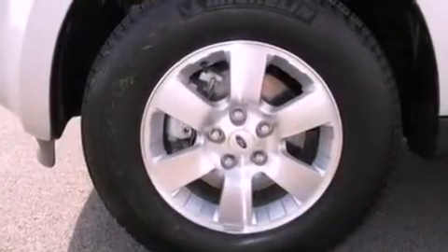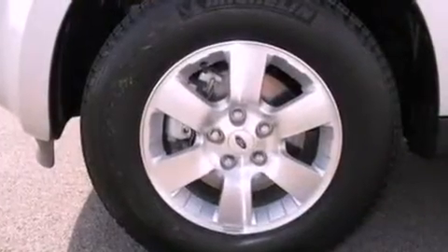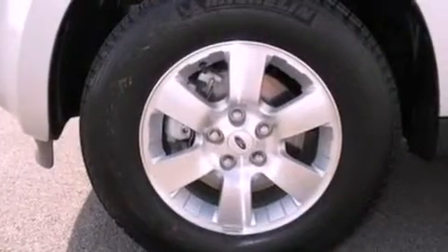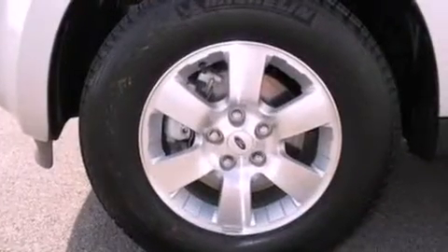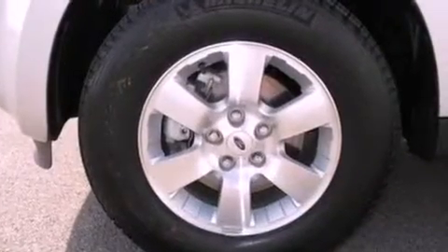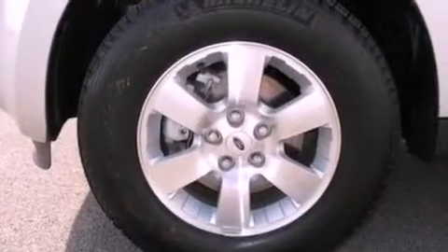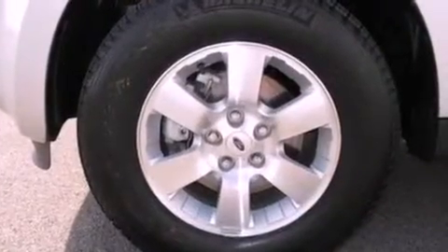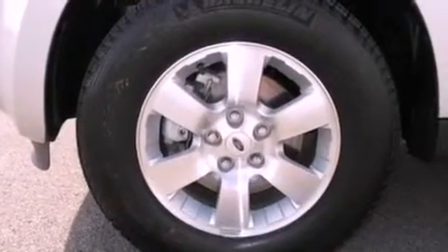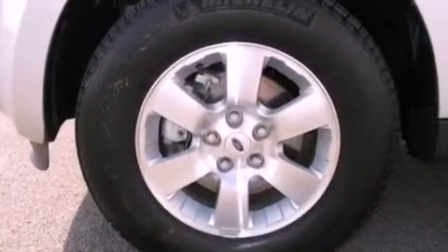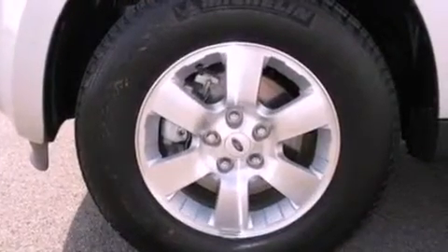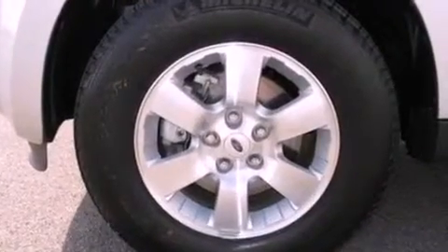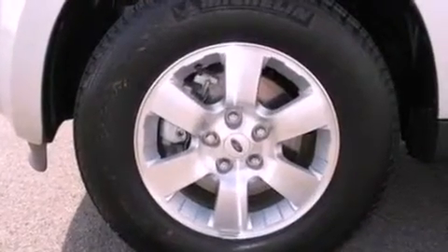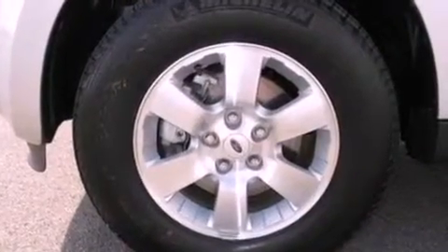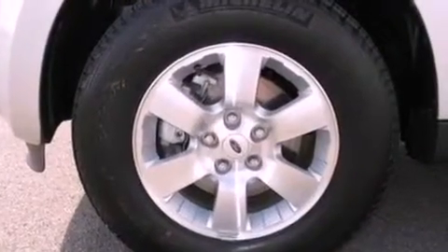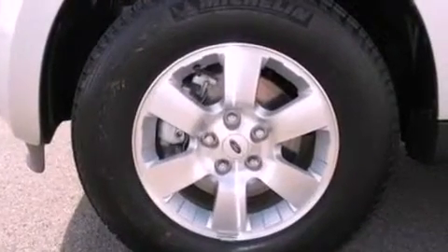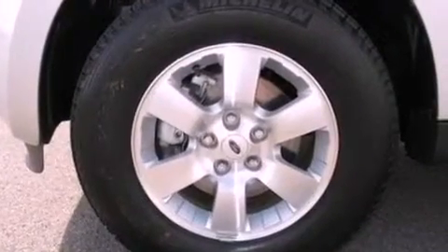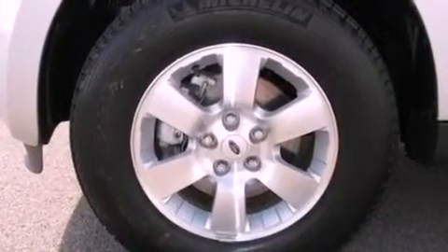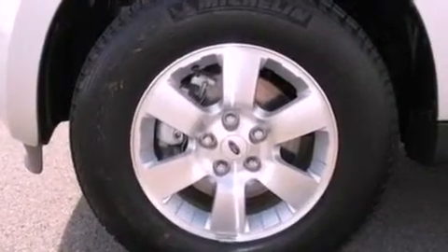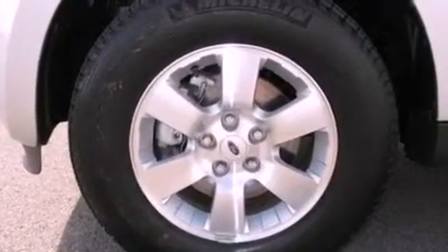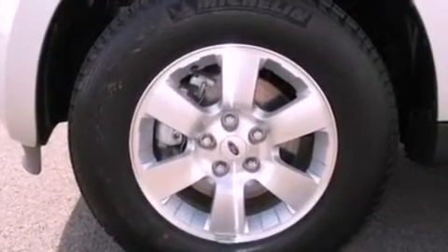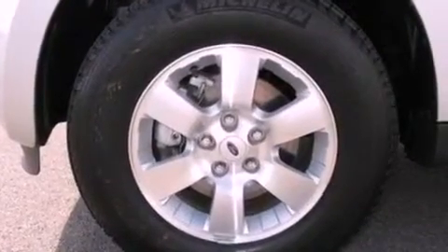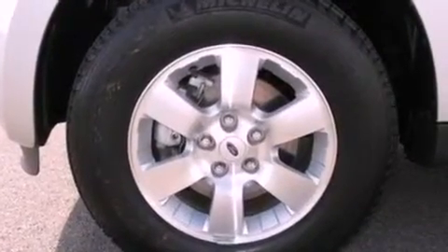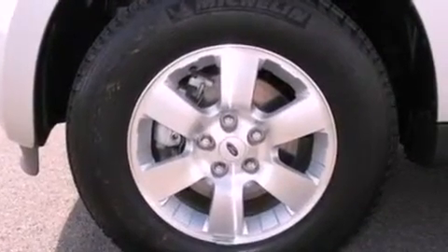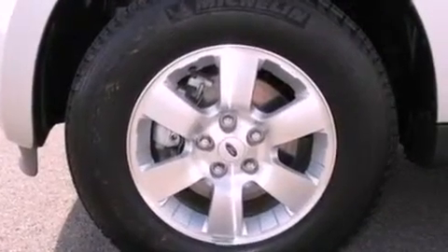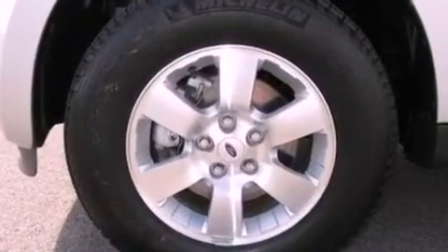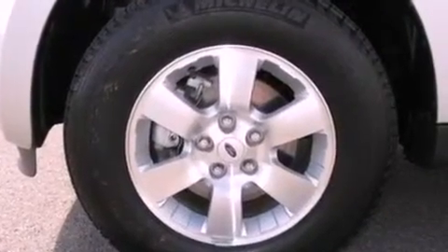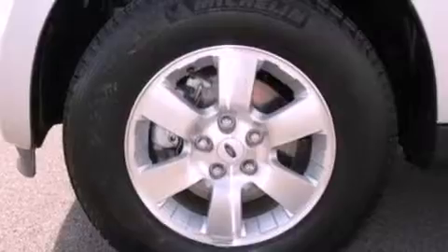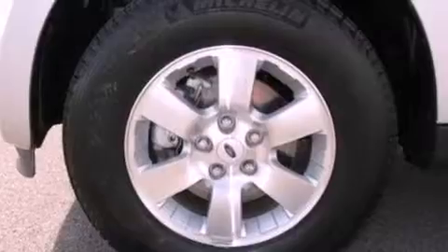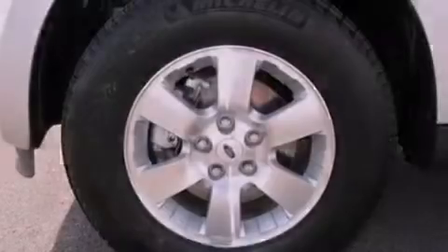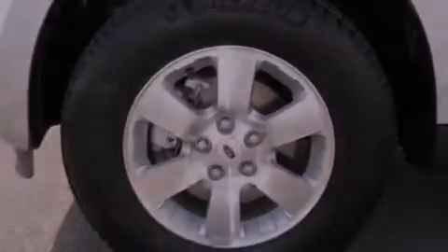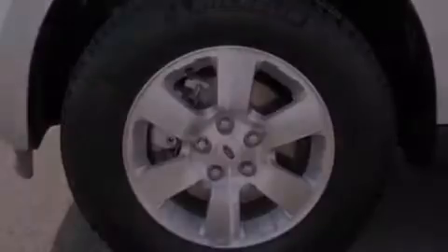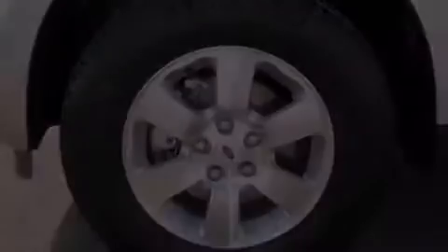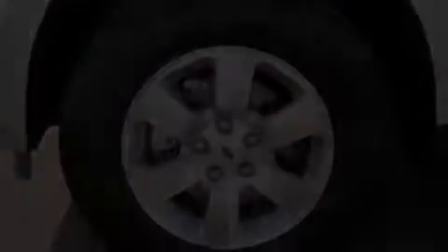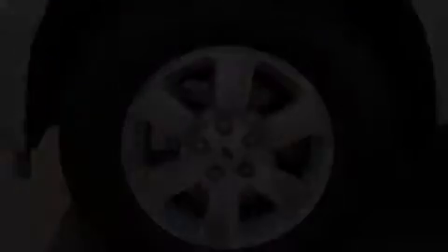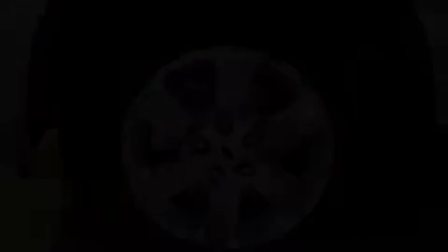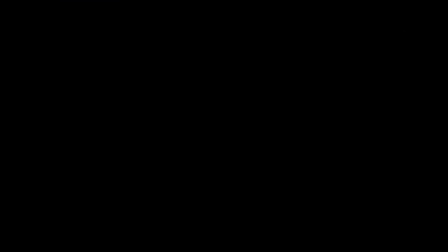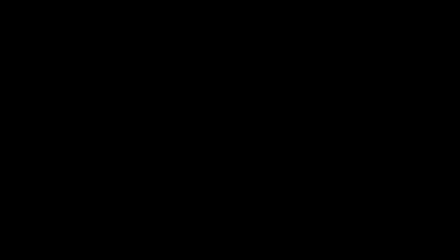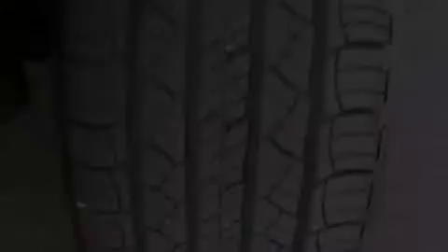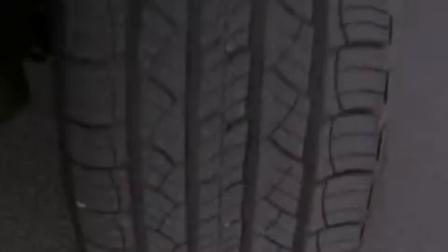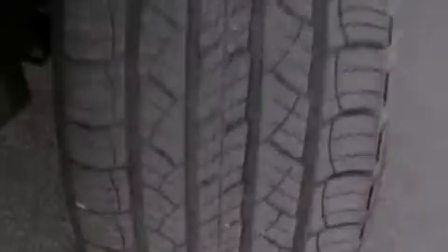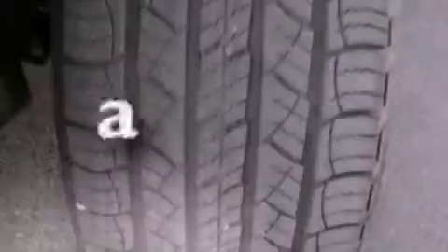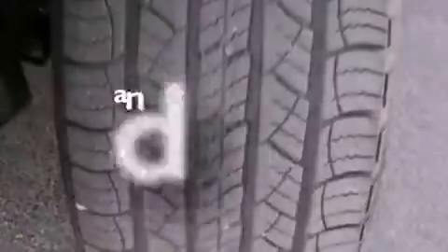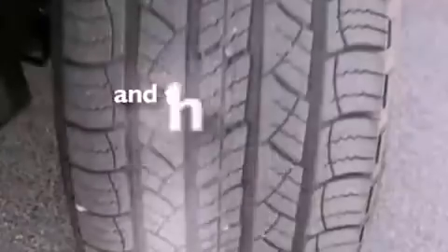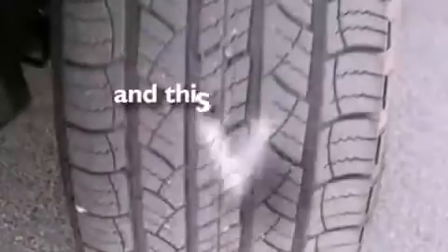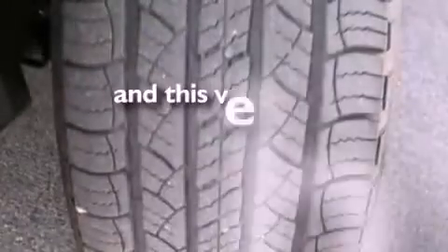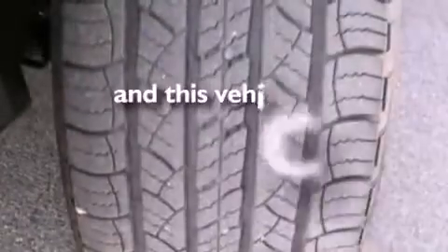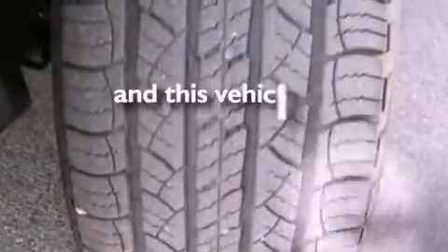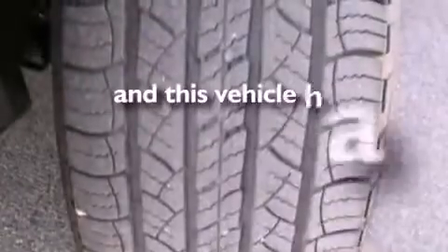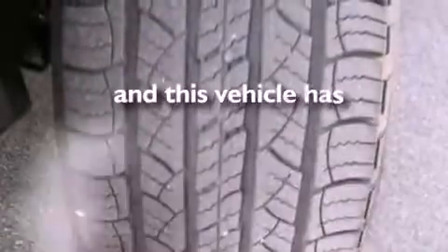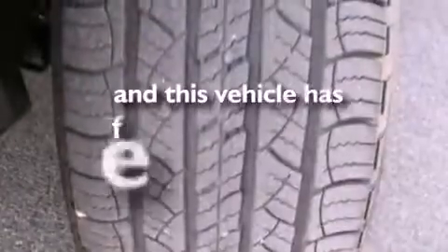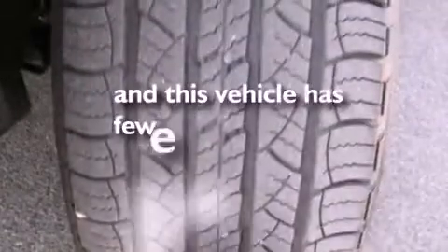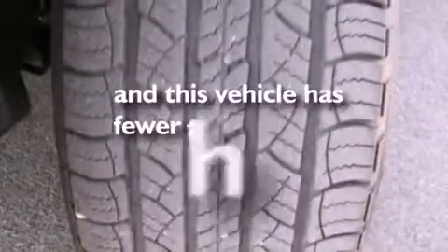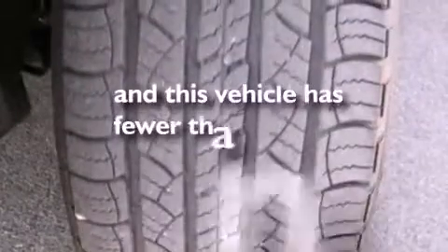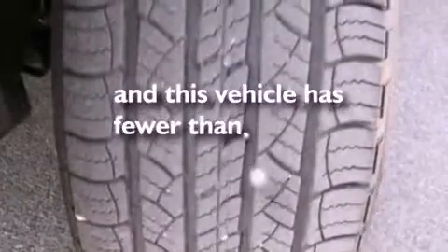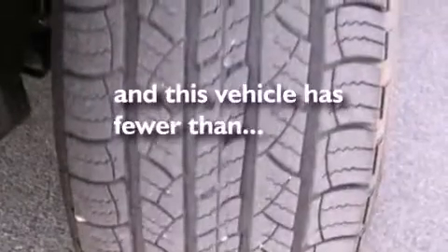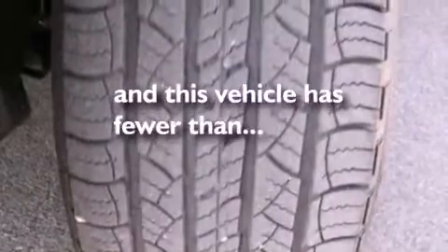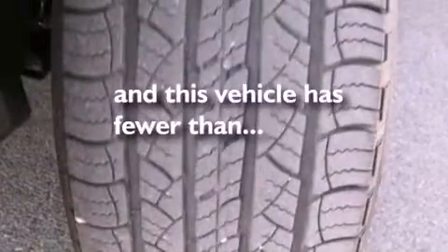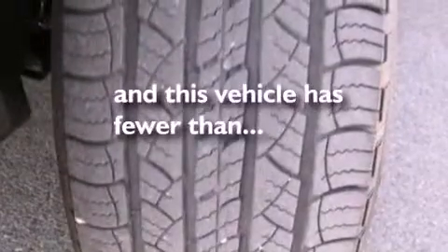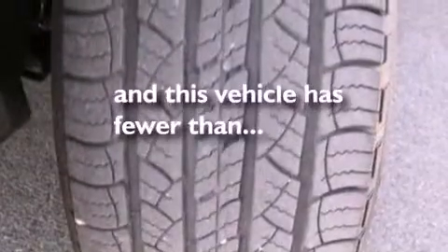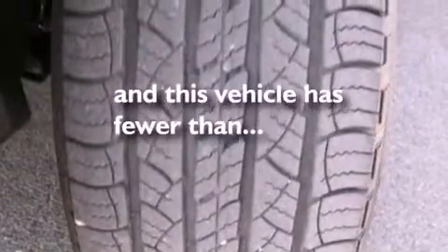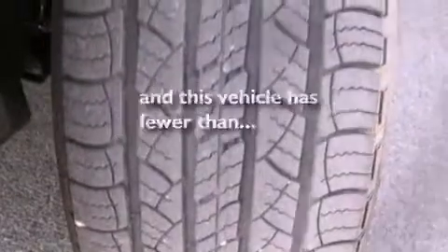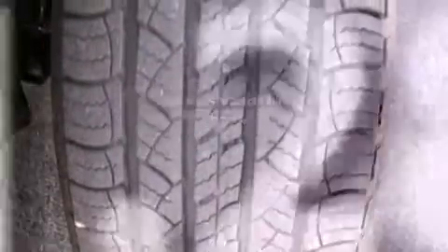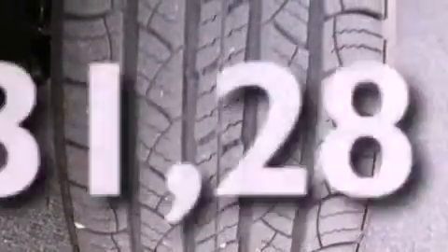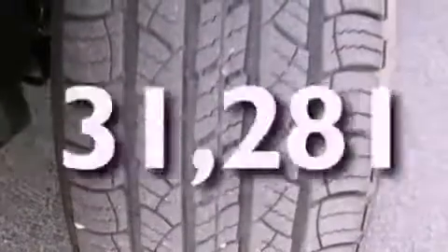Prime fog lights, dusk-sensing headlights, roof rails, and this vehicle has fewer than 32,000 miles on the odometer.